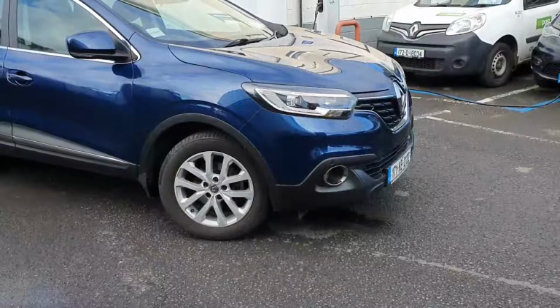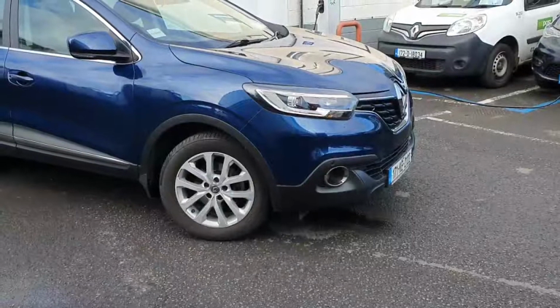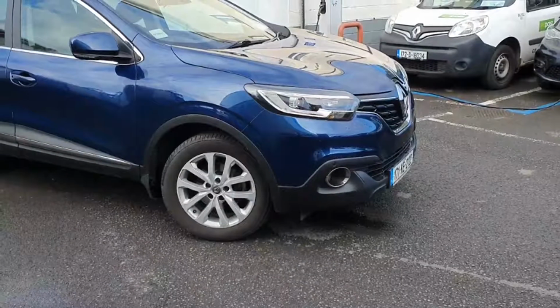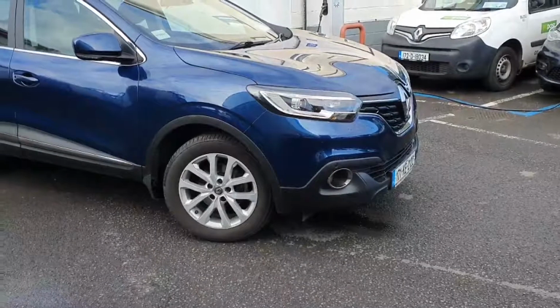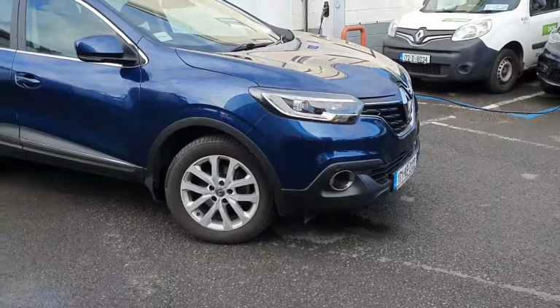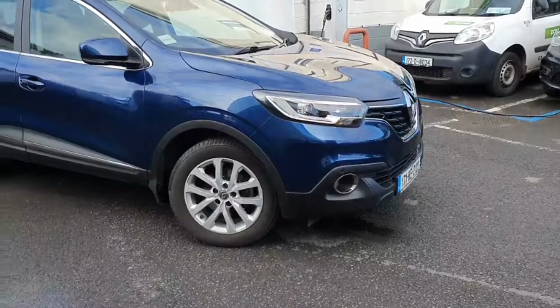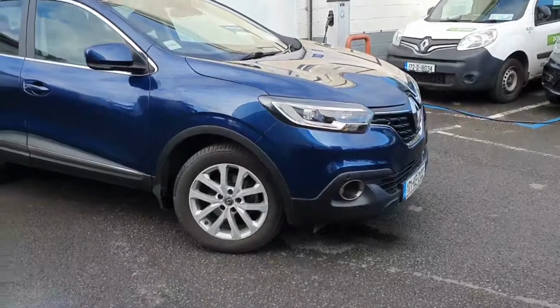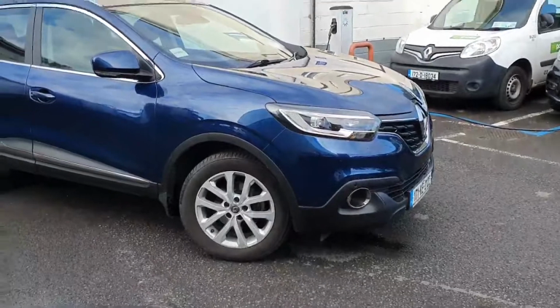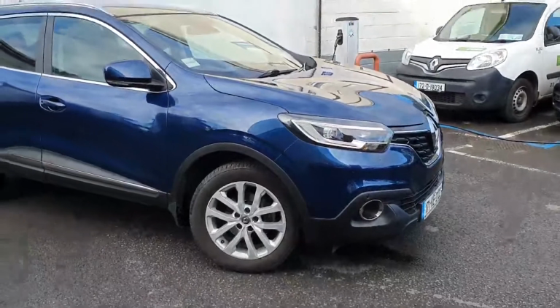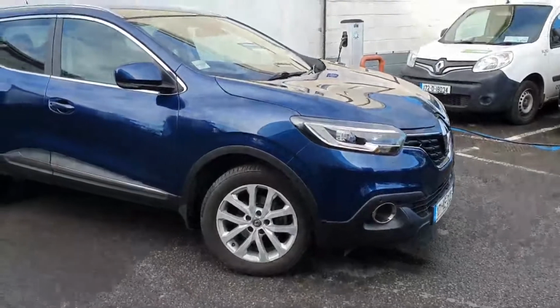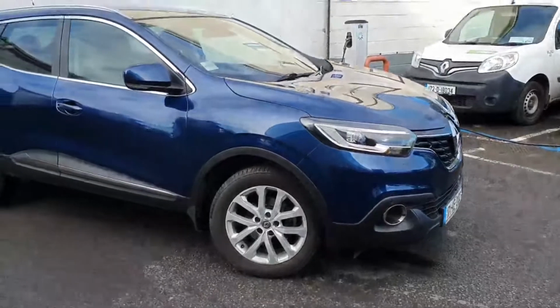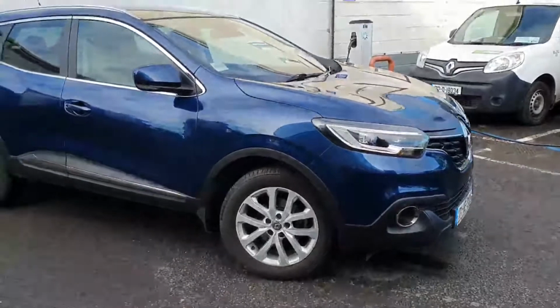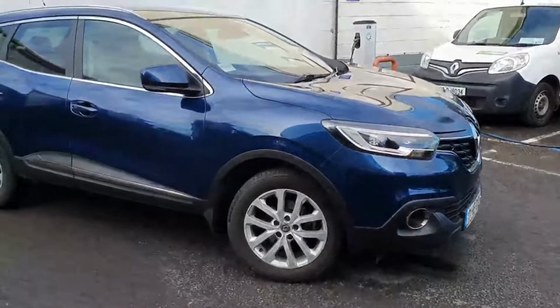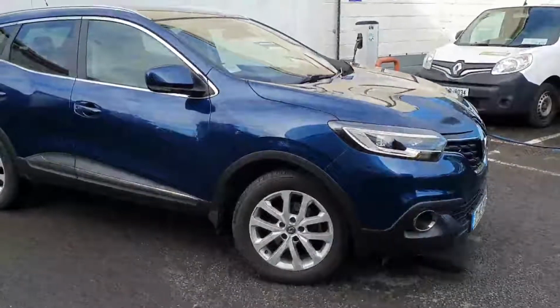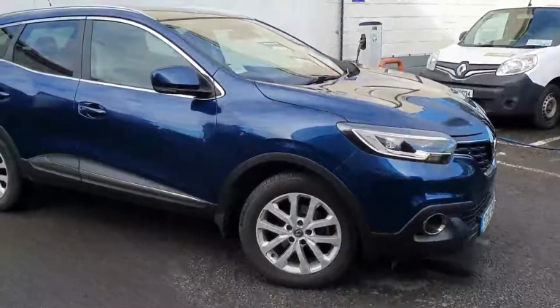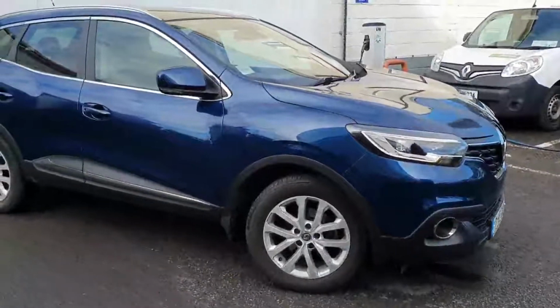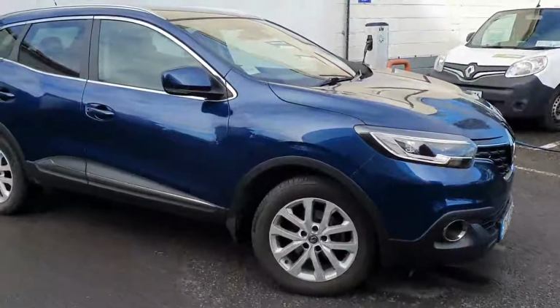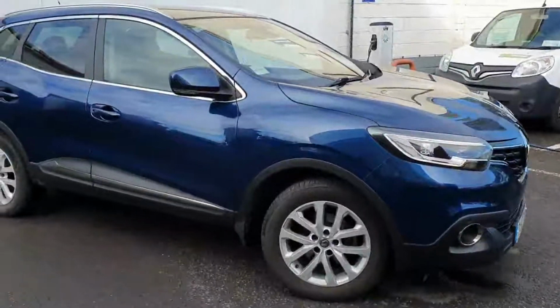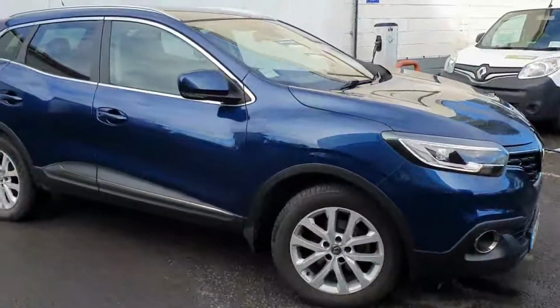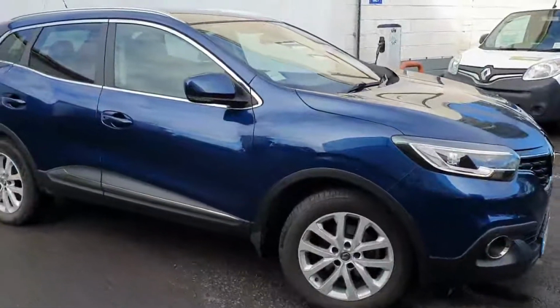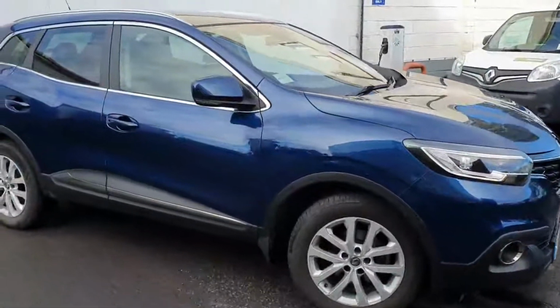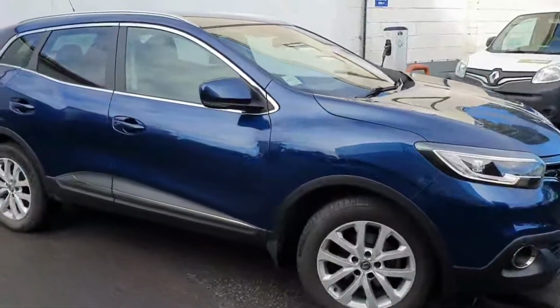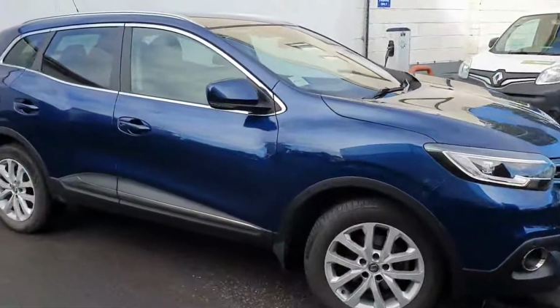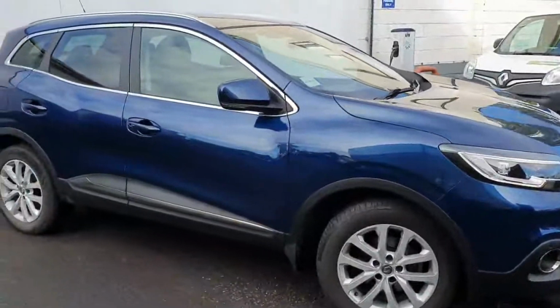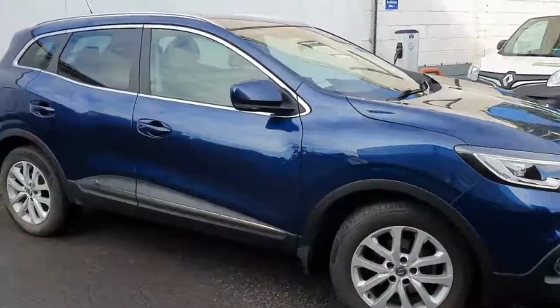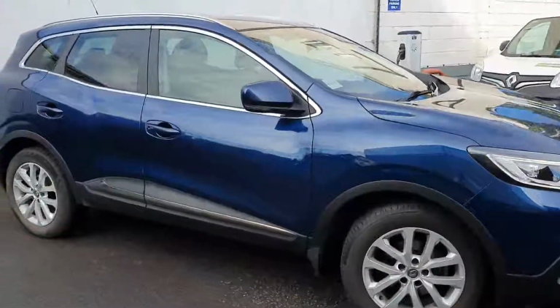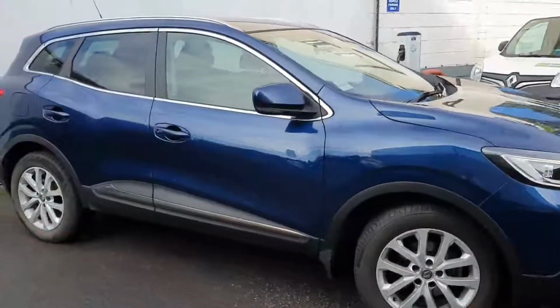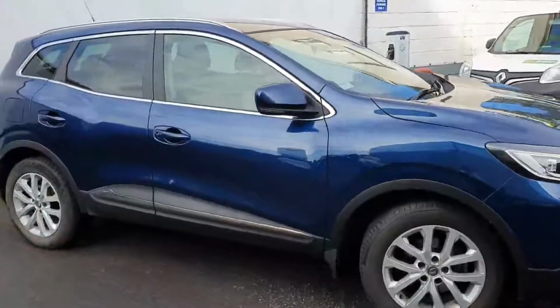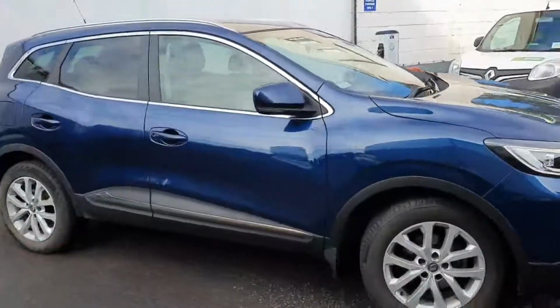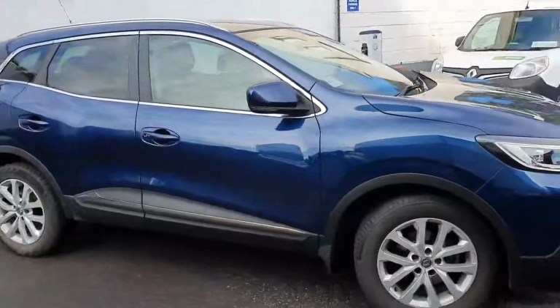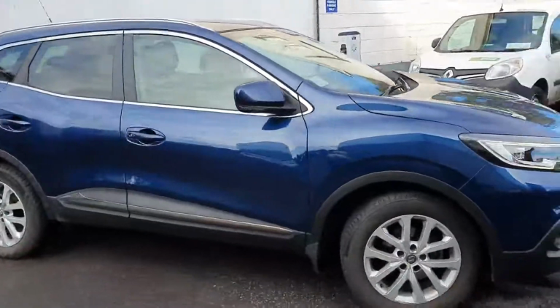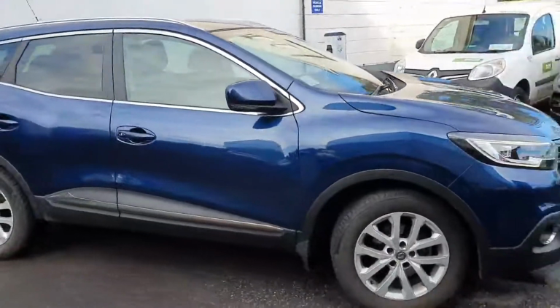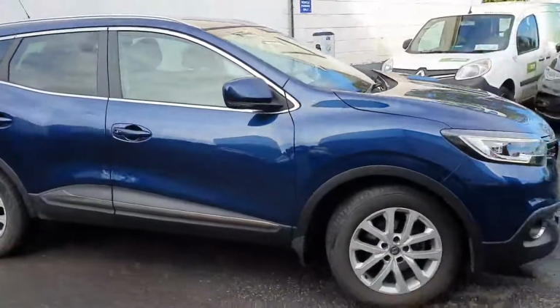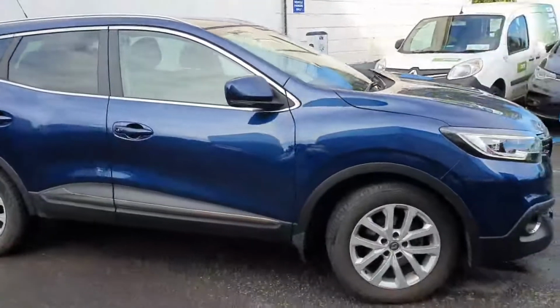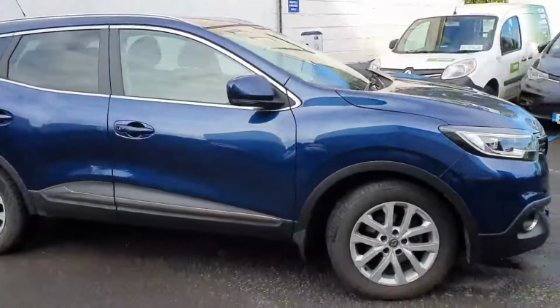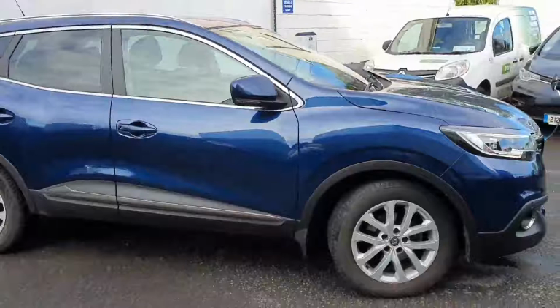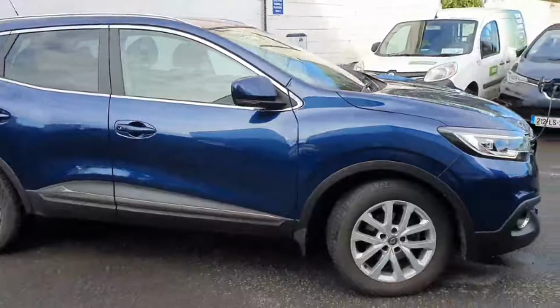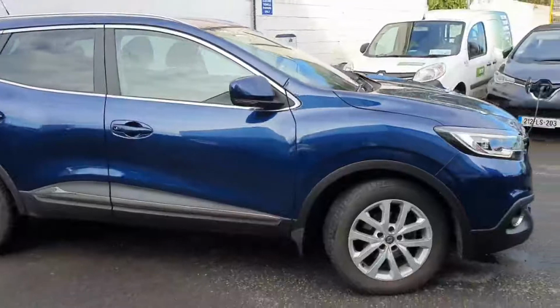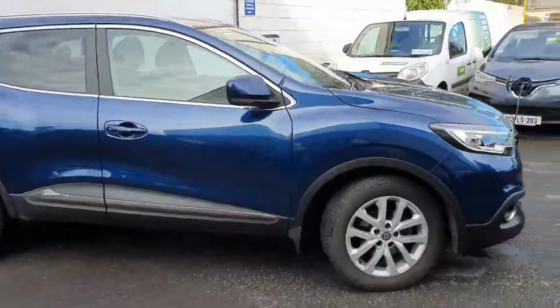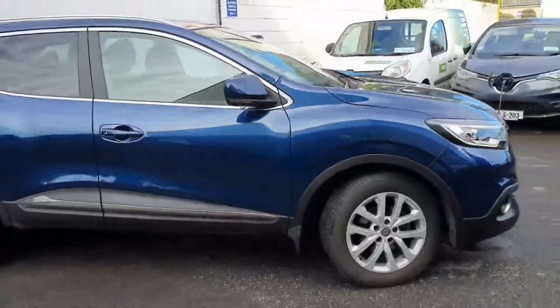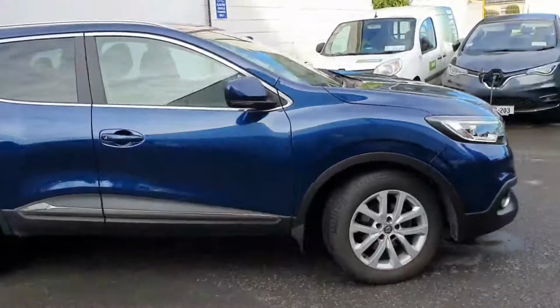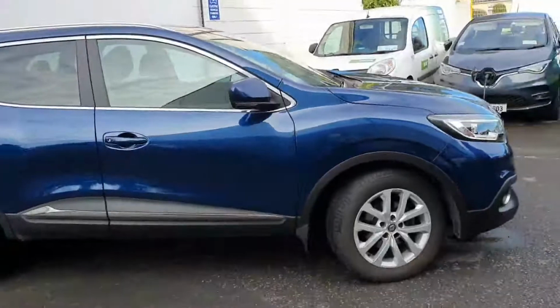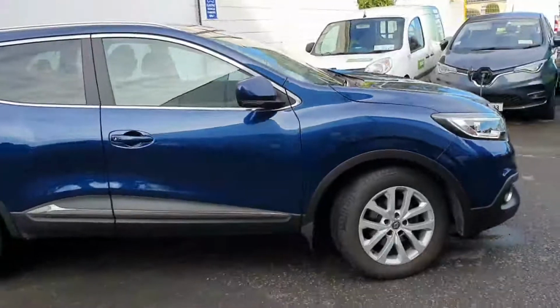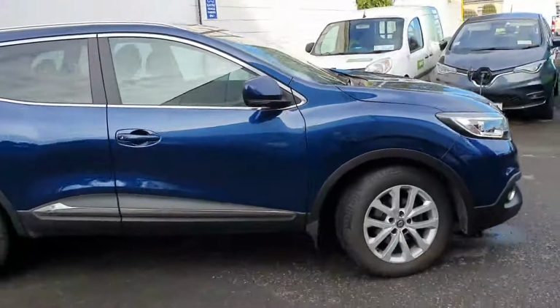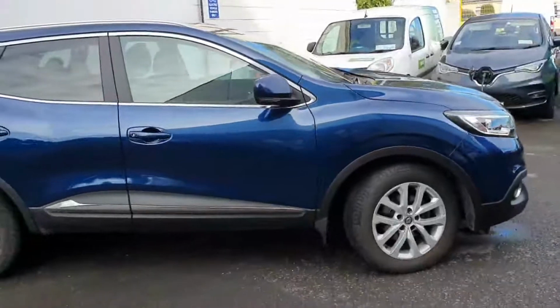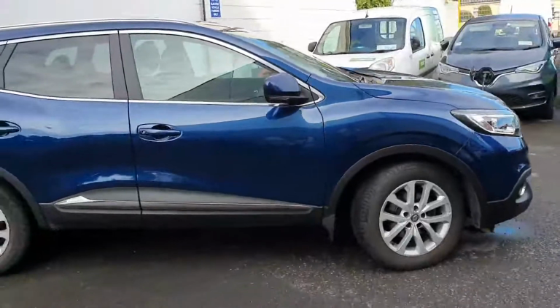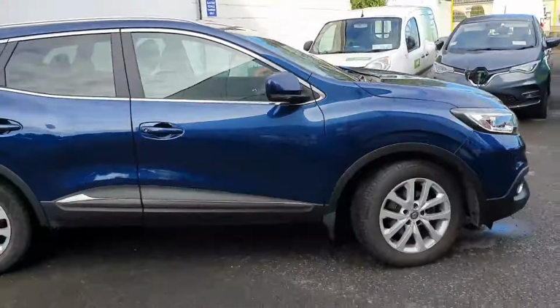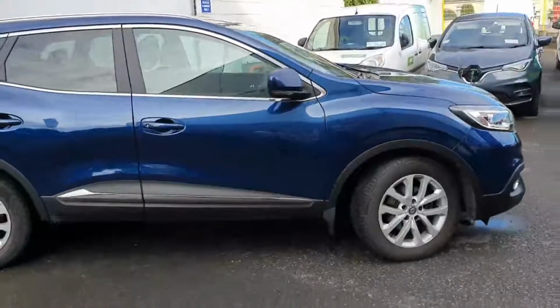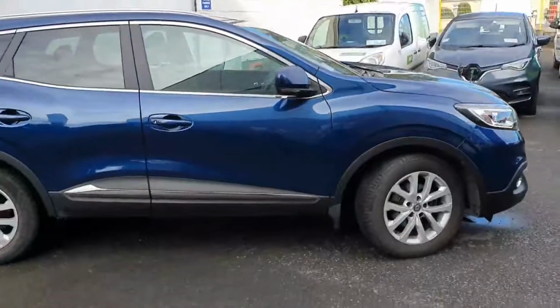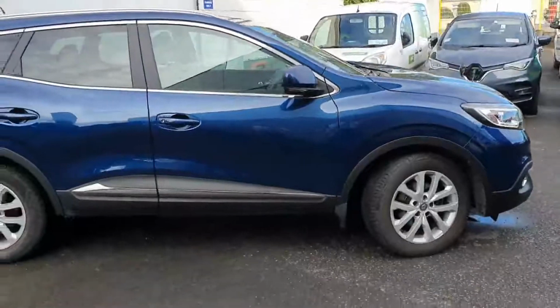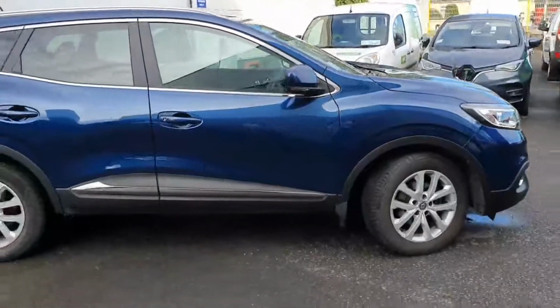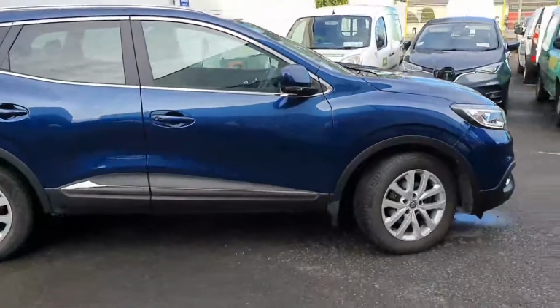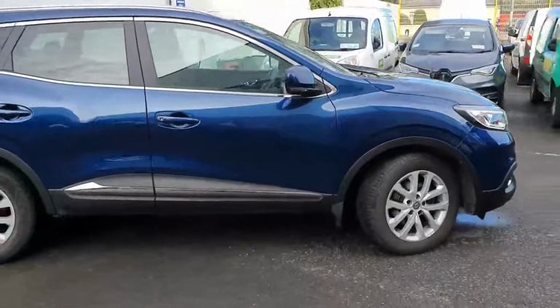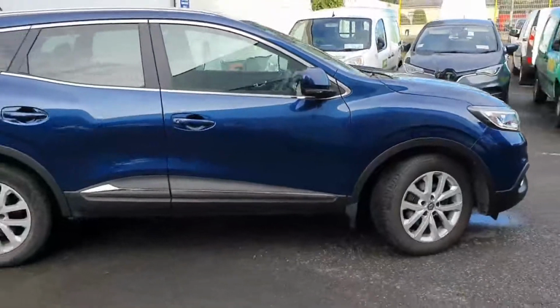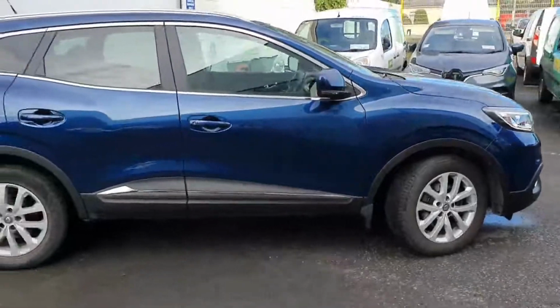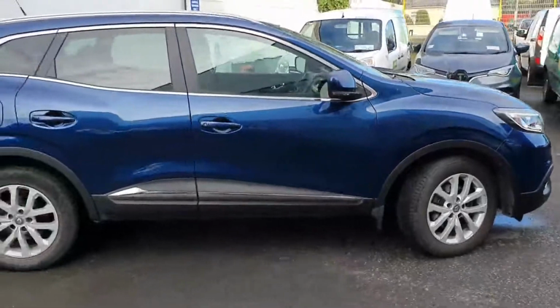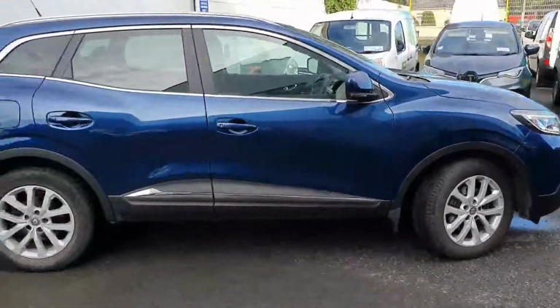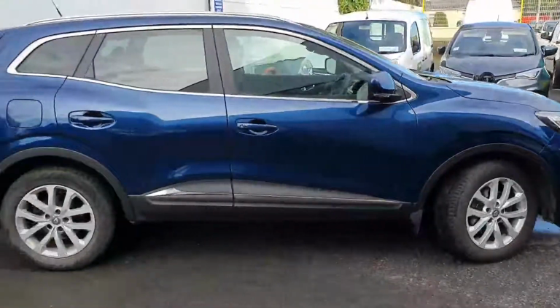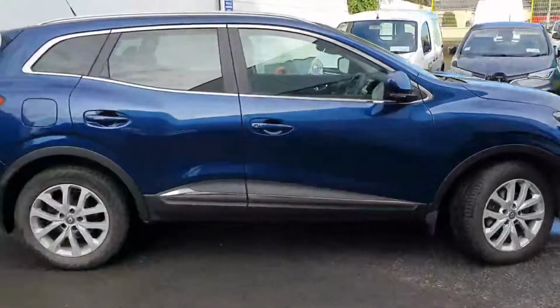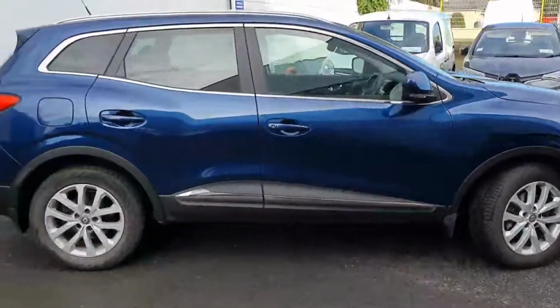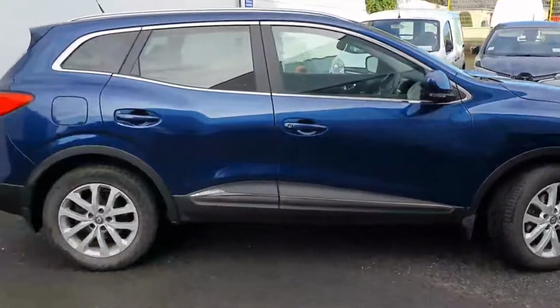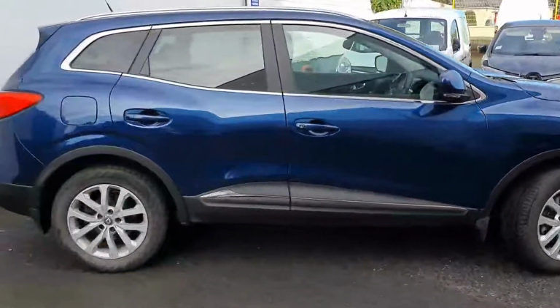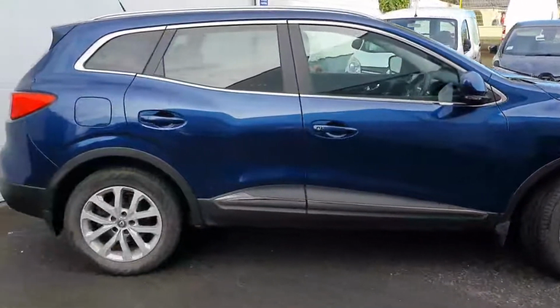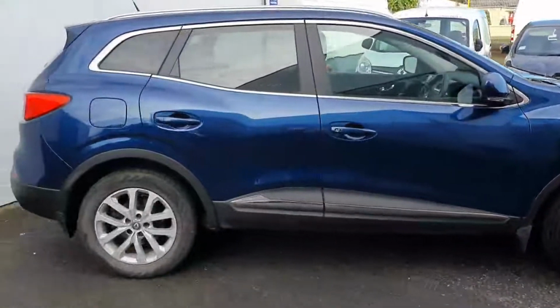Good morning, Peter here at Jumlin Motors in Portaleche. I just wanted to give you a quick run through a 2017 Renault Cajar Dynamic Nav 1.5 diesel.